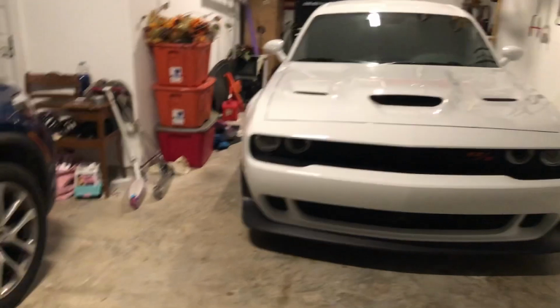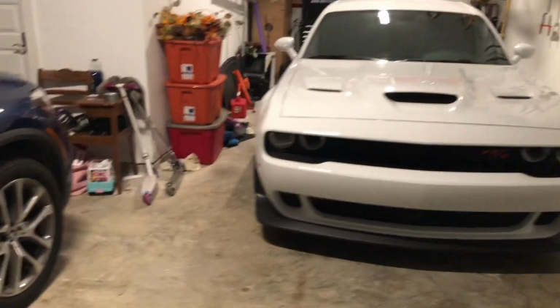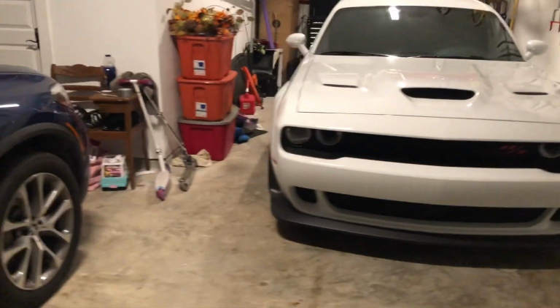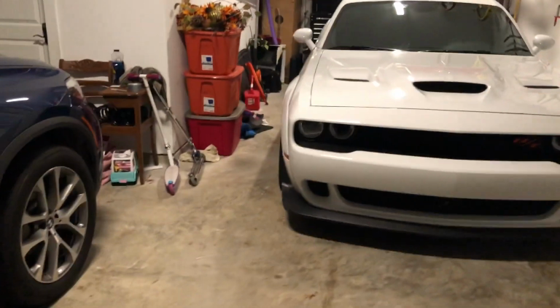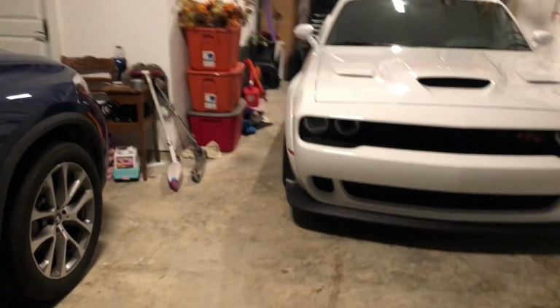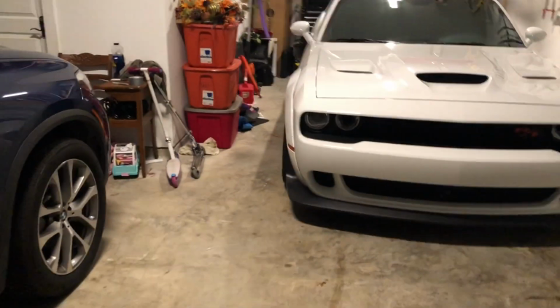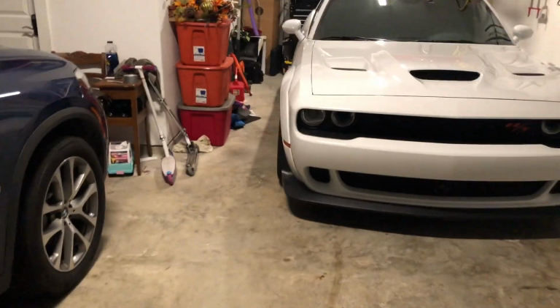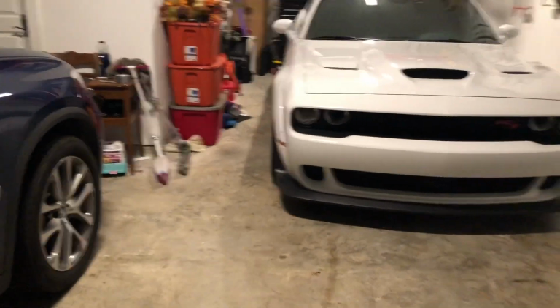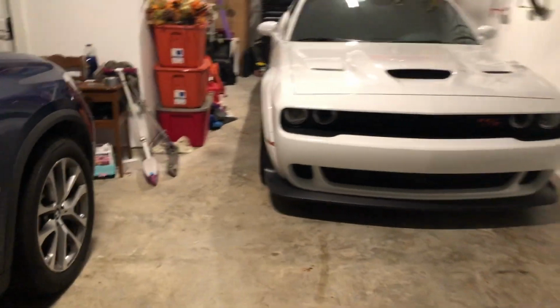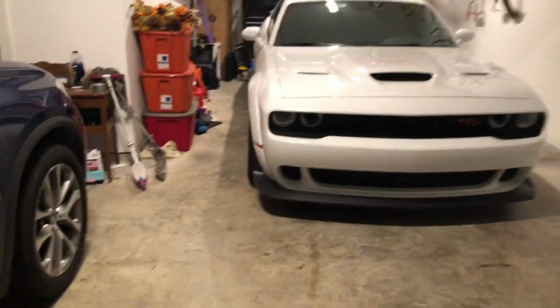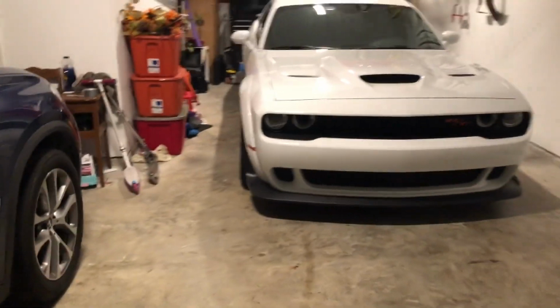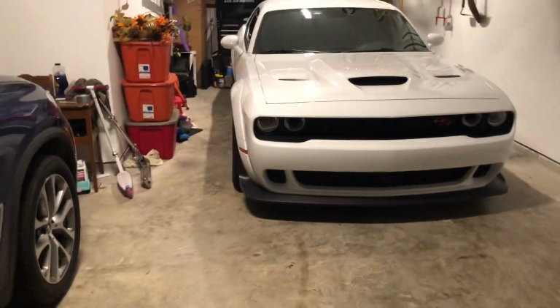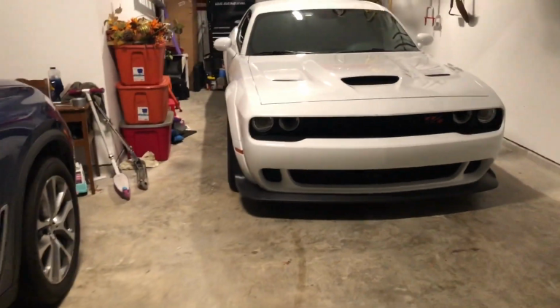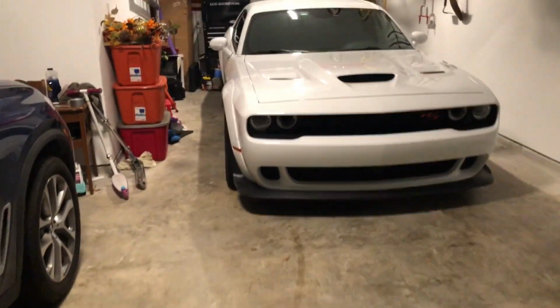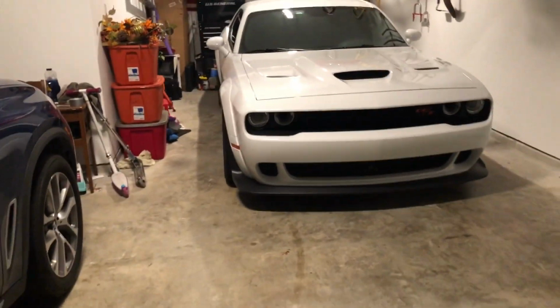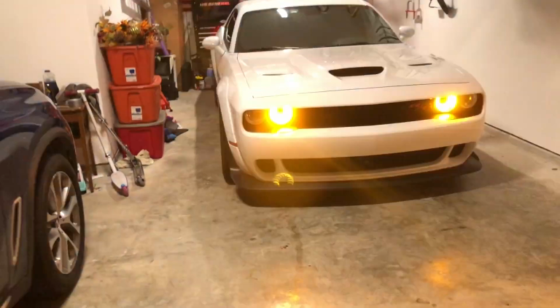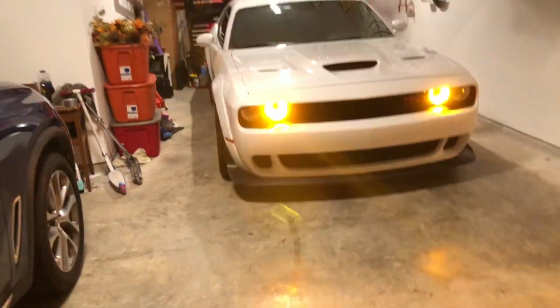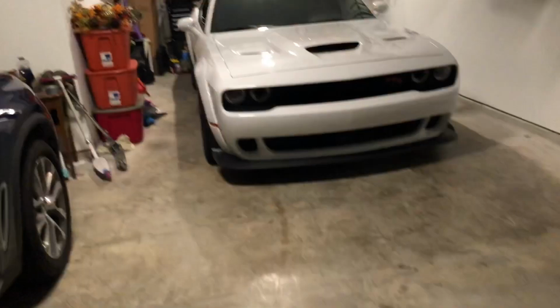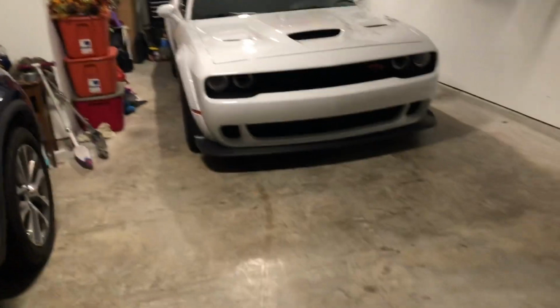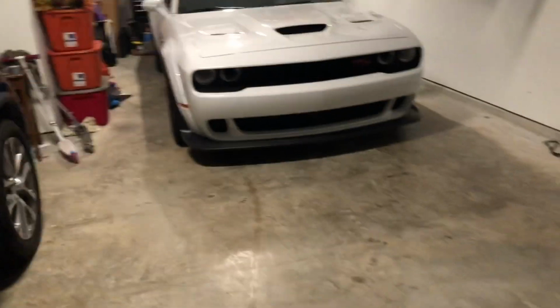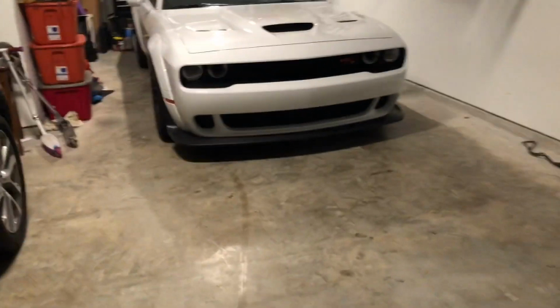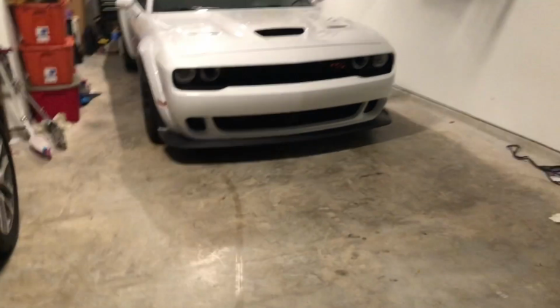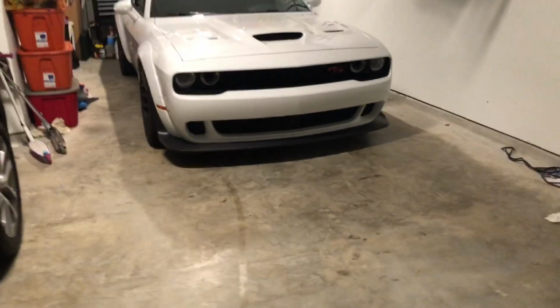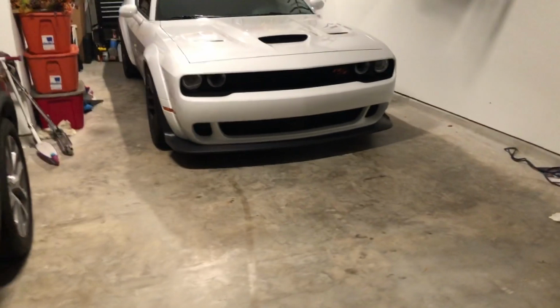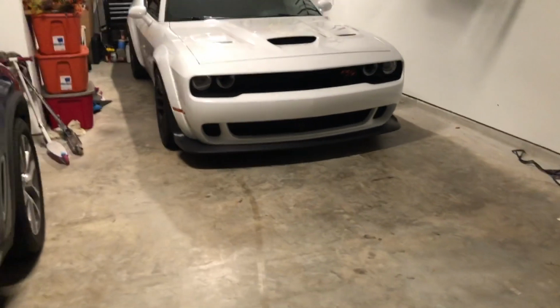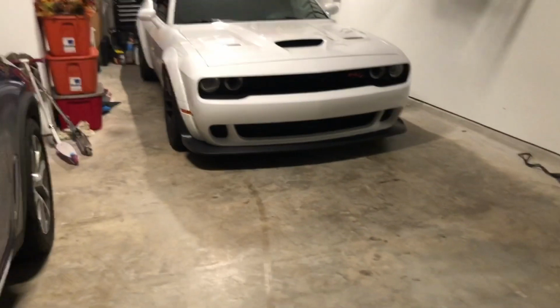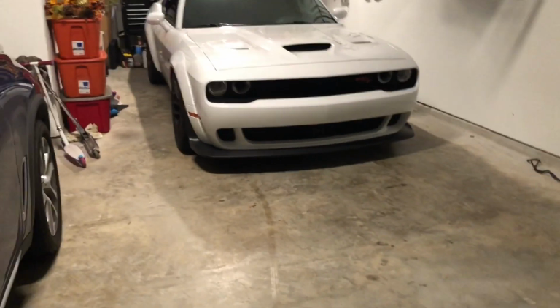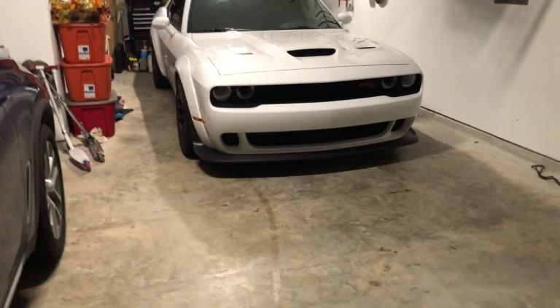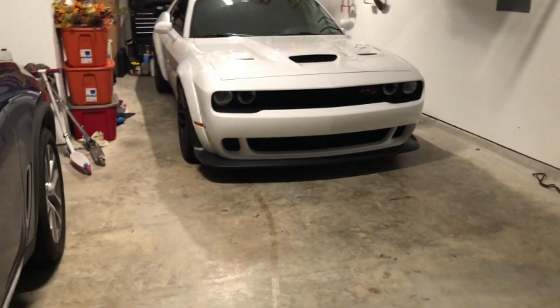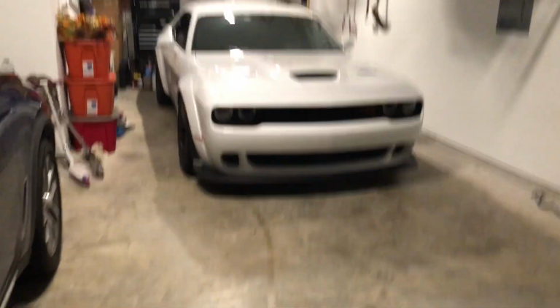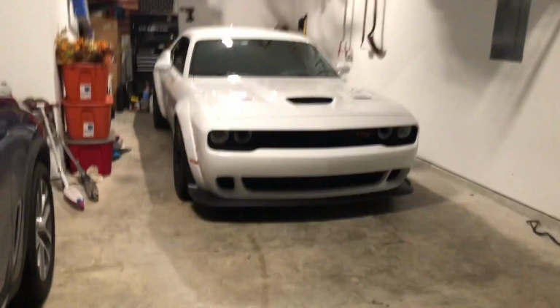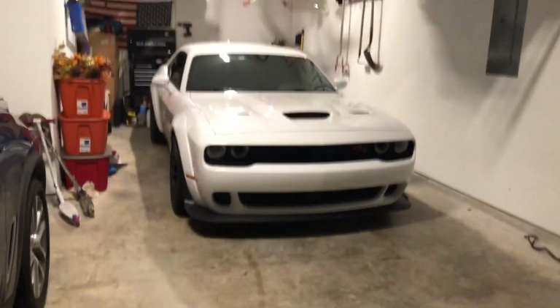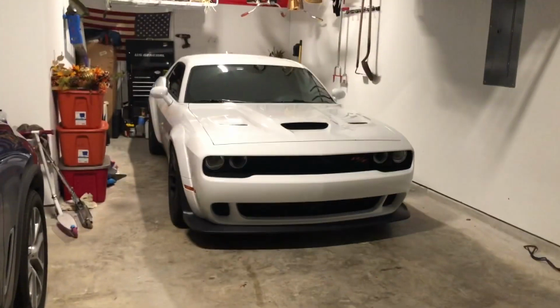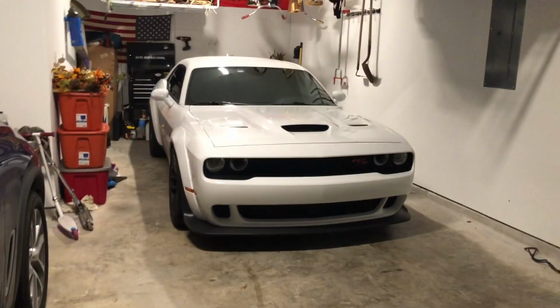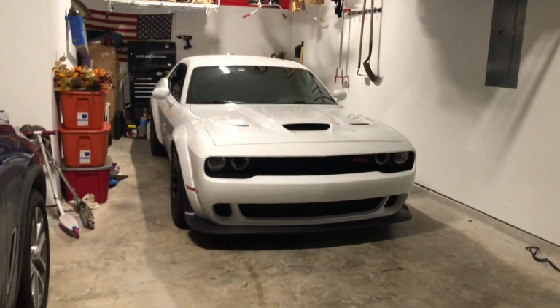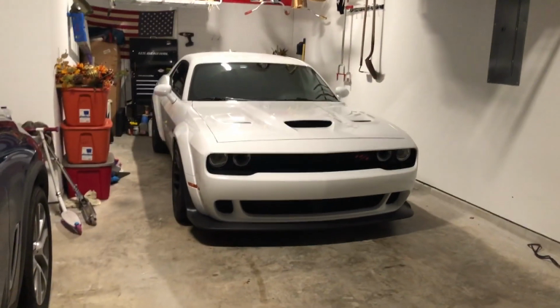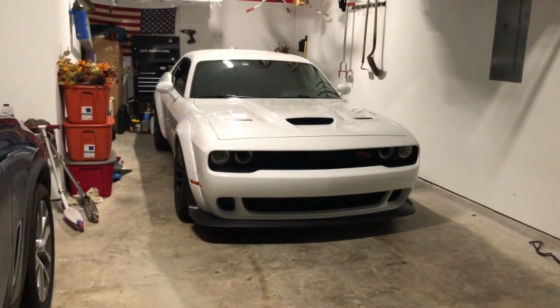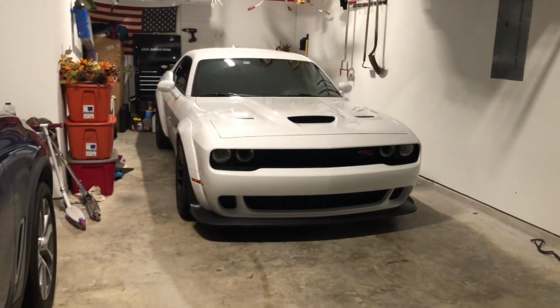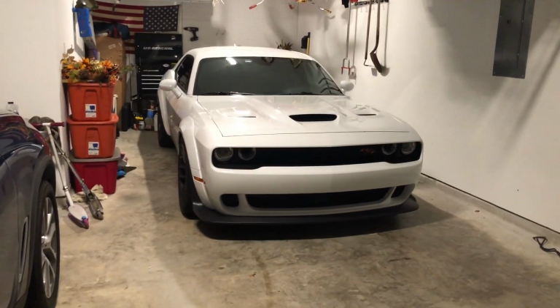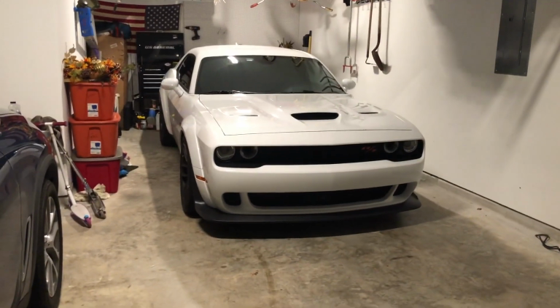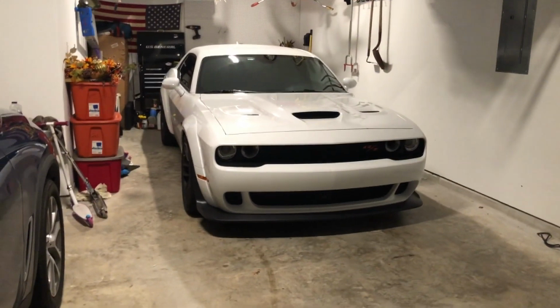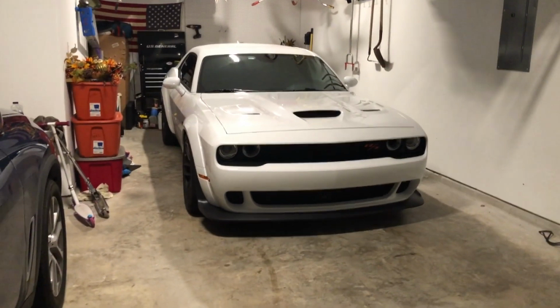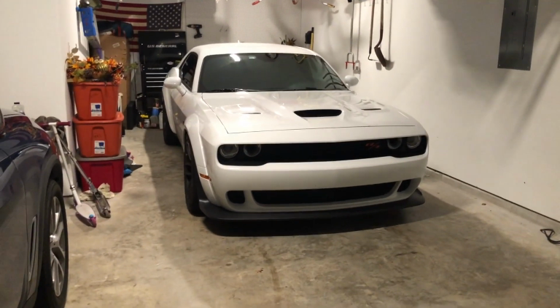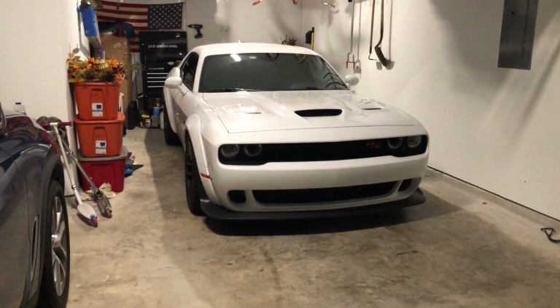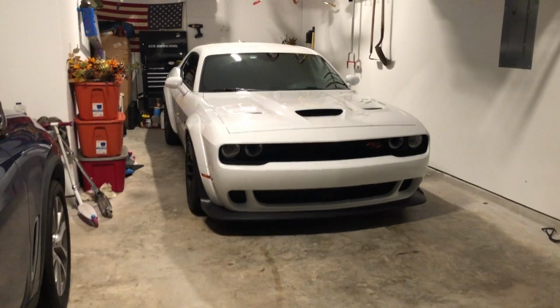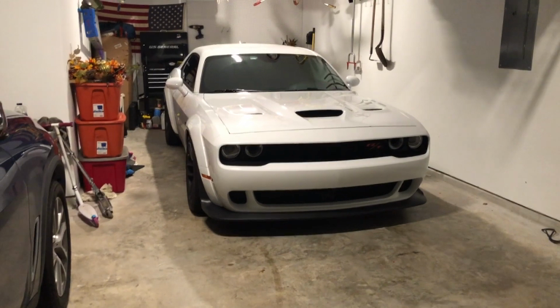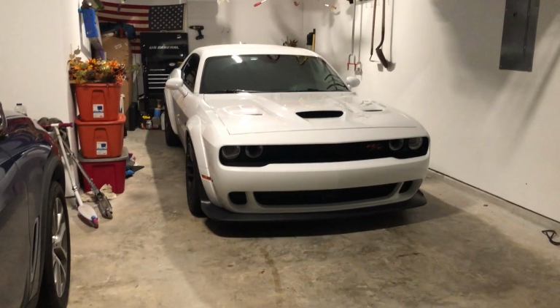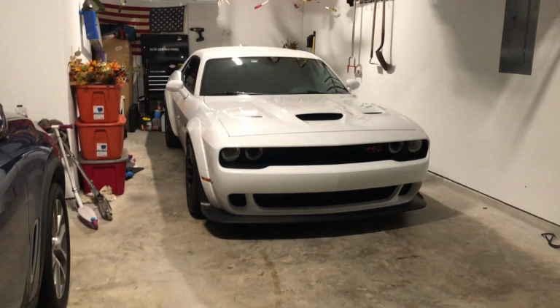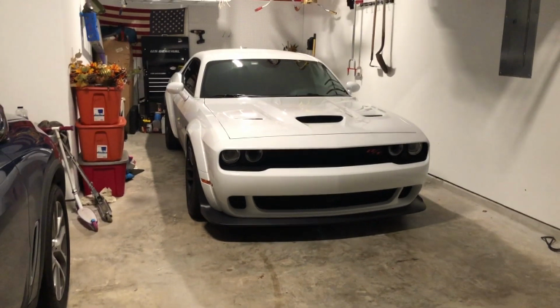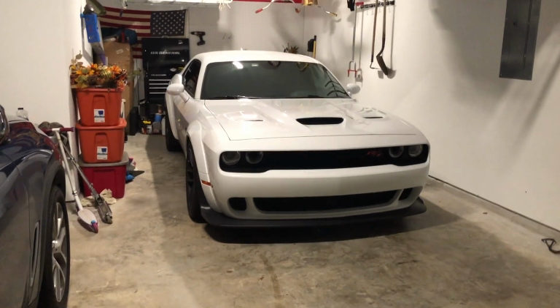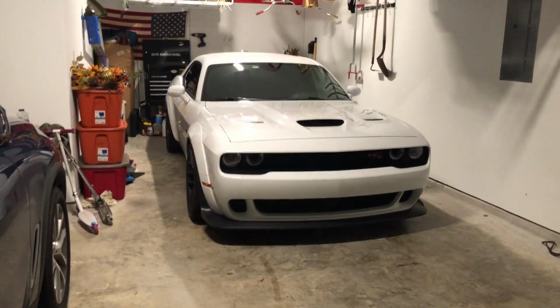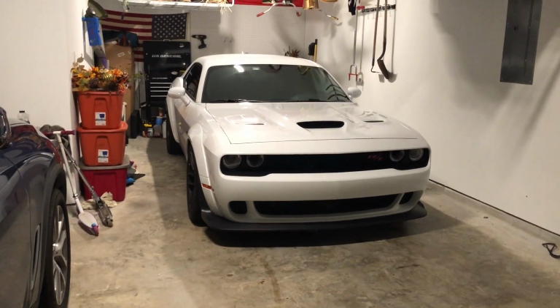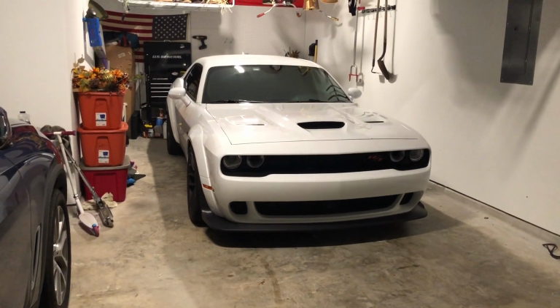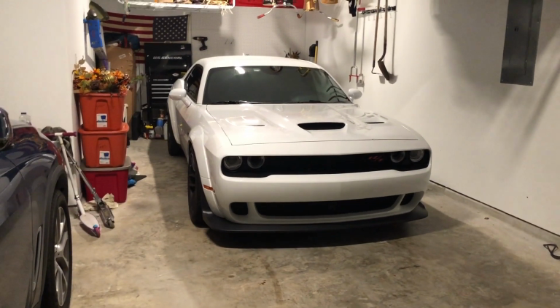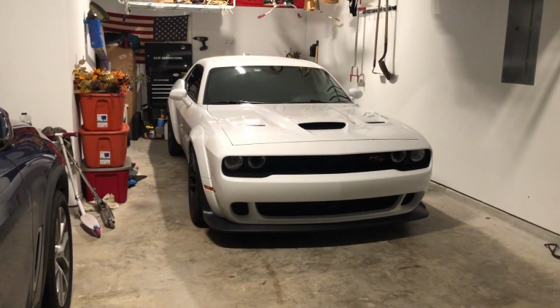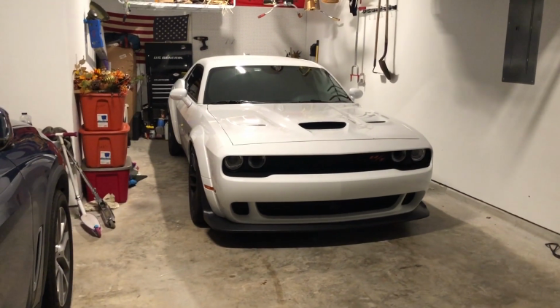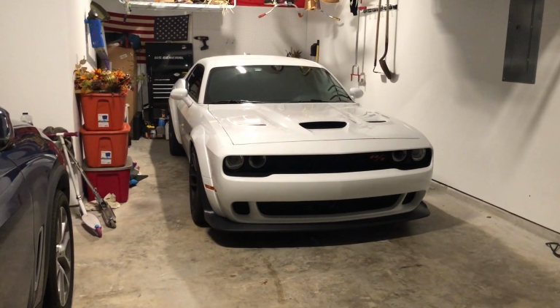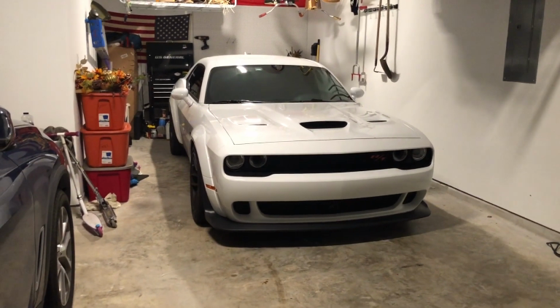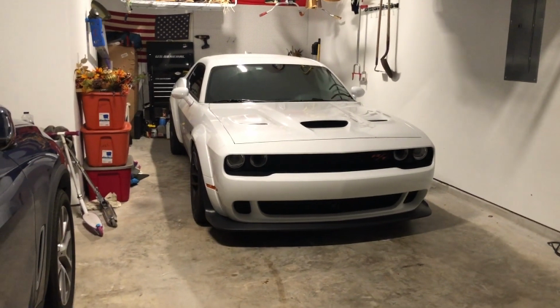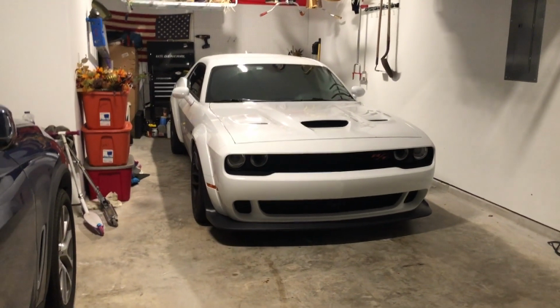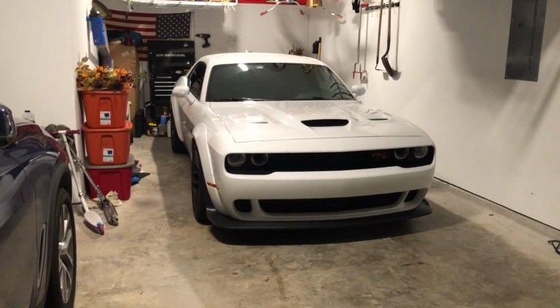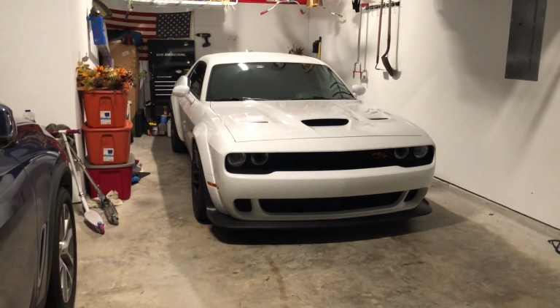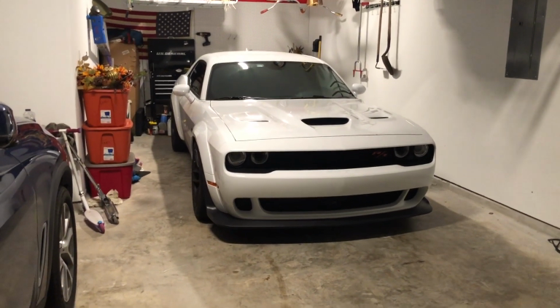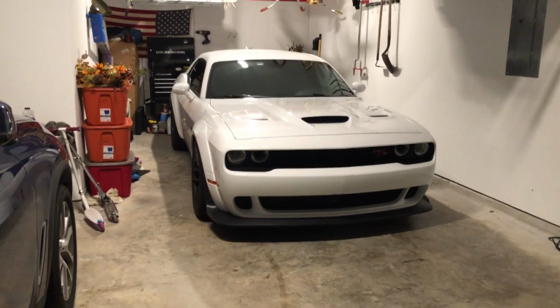A little quick cold start on her — oh my god, it's going to be extremely loud guys. Again, this only has a mid muffler delete.